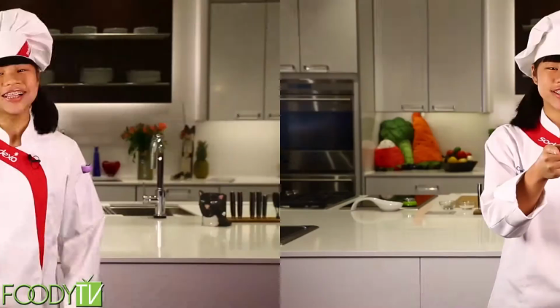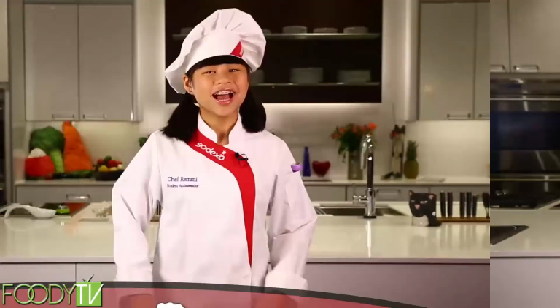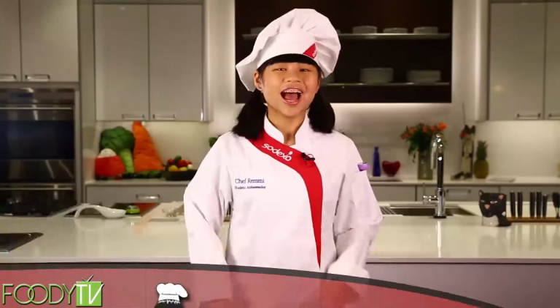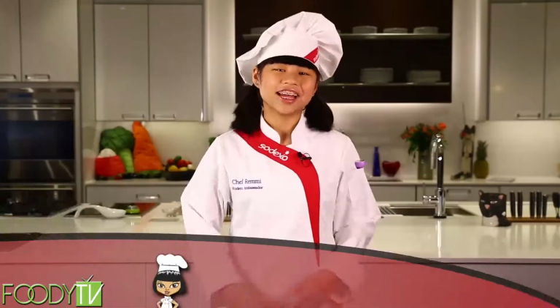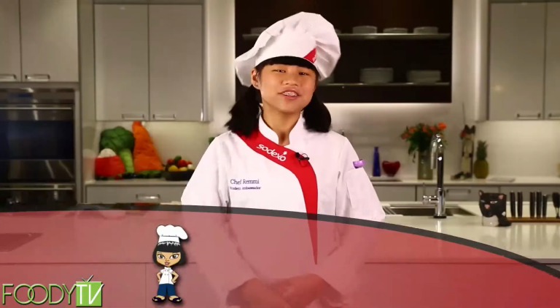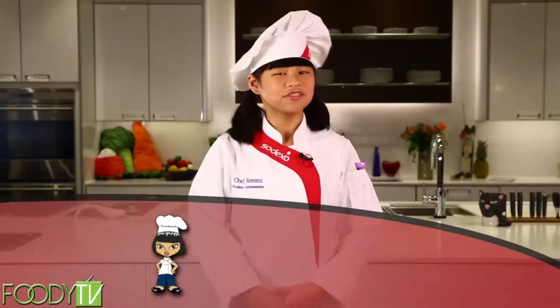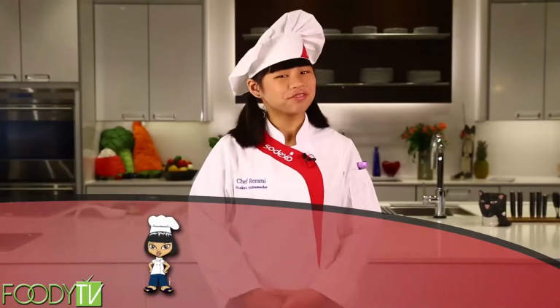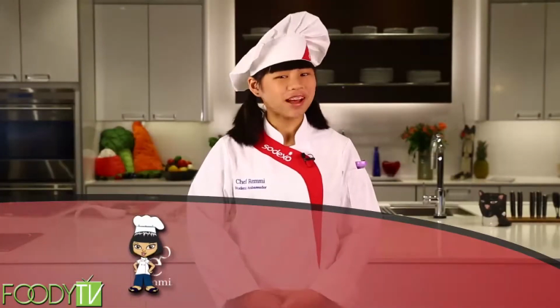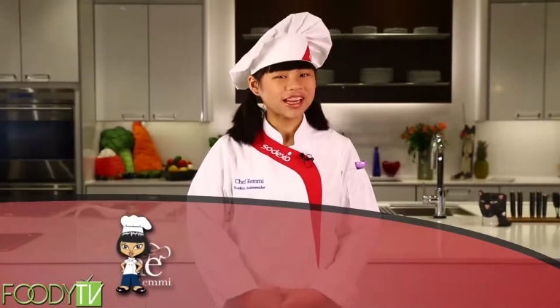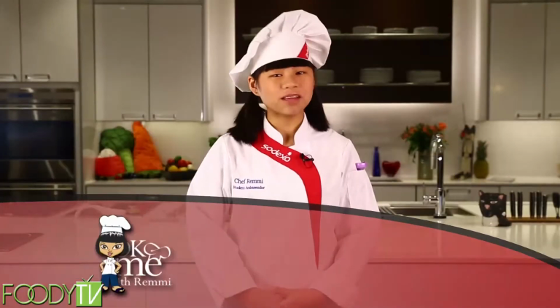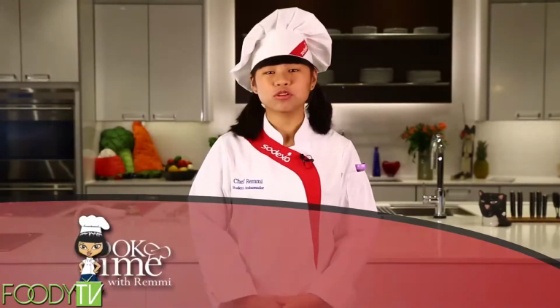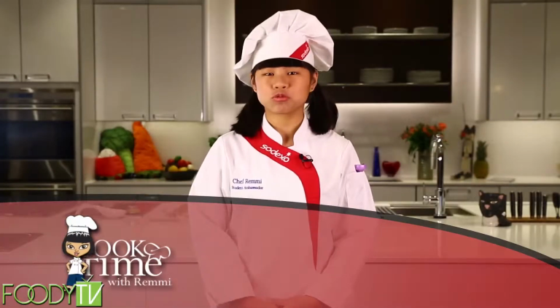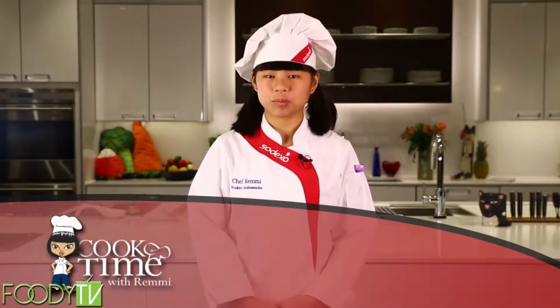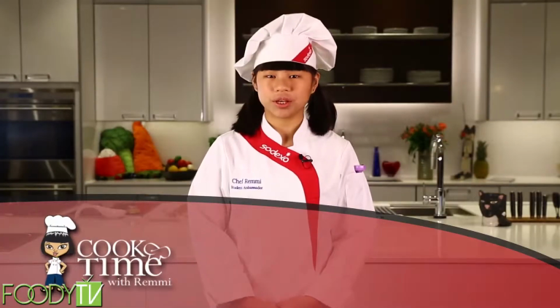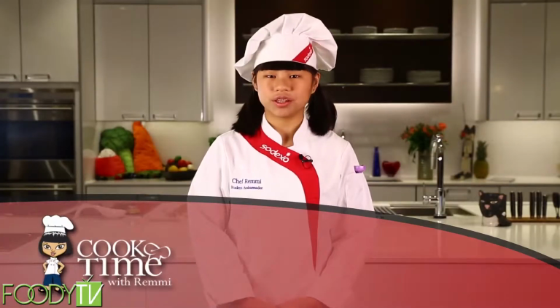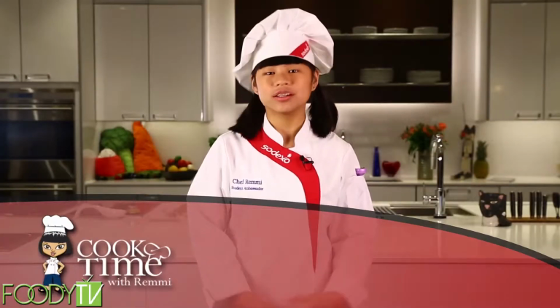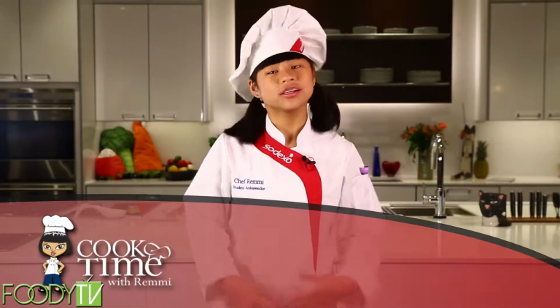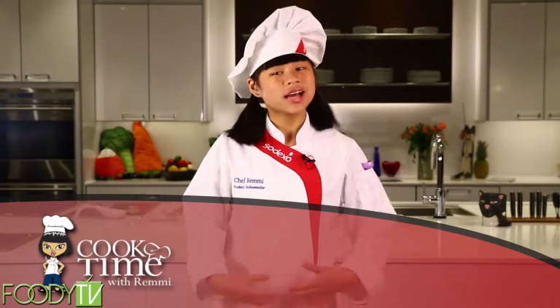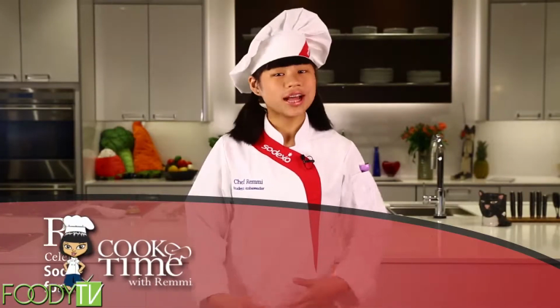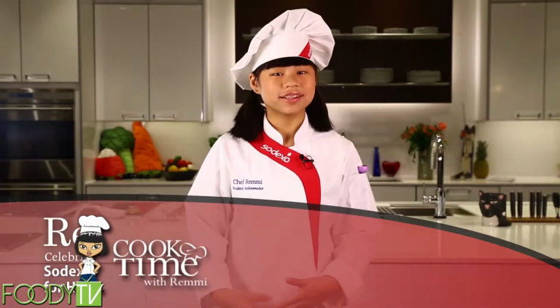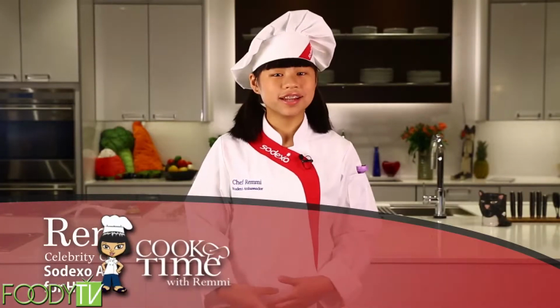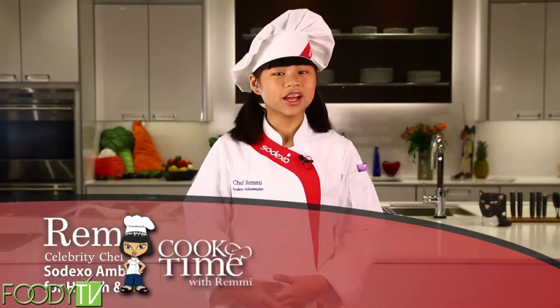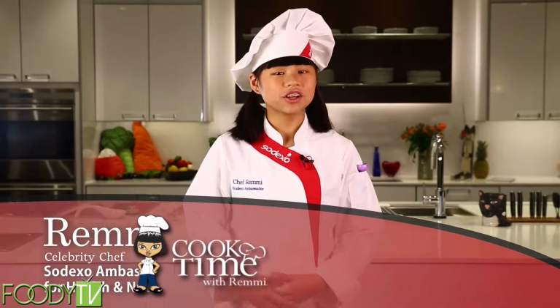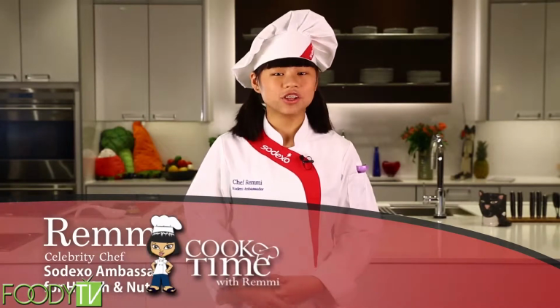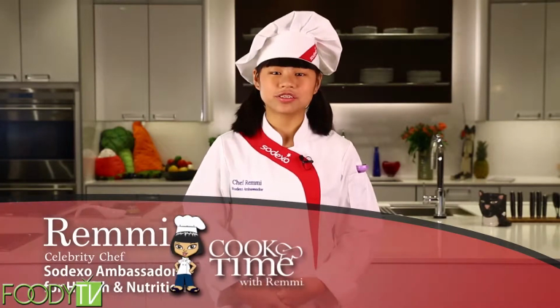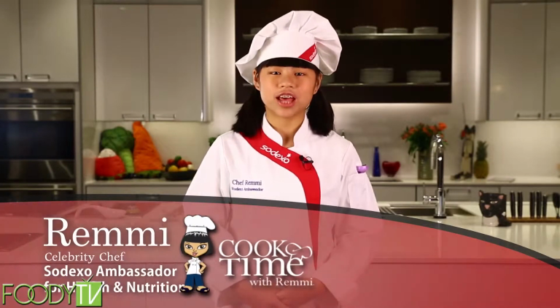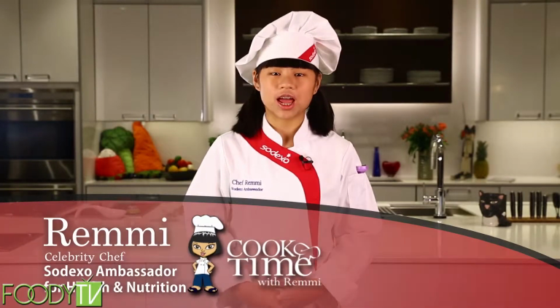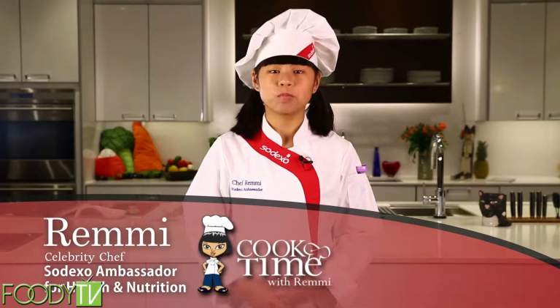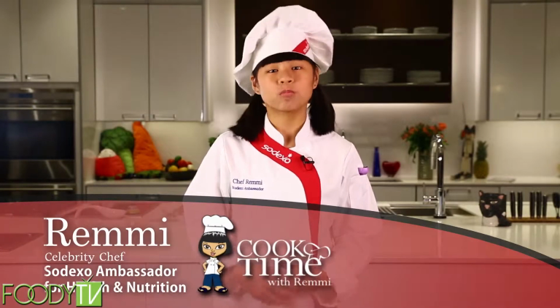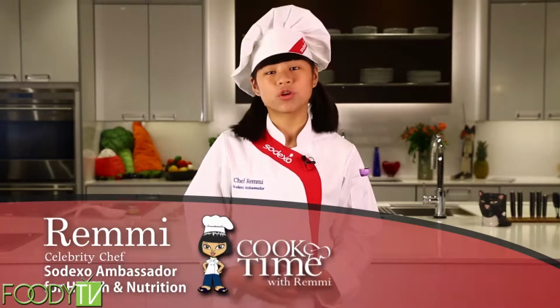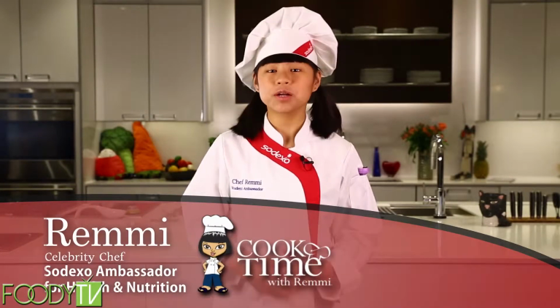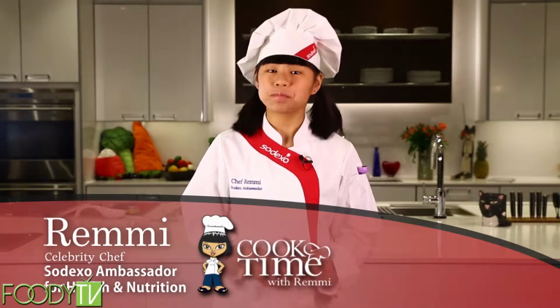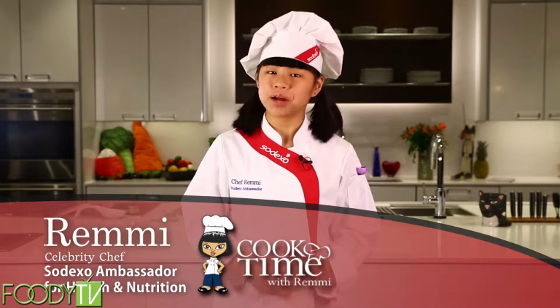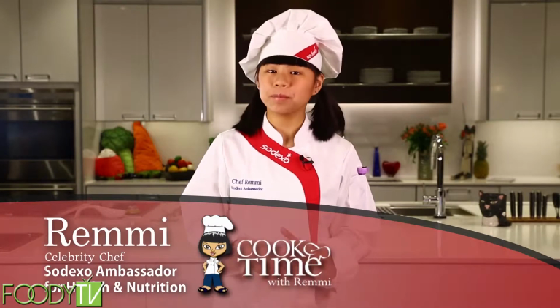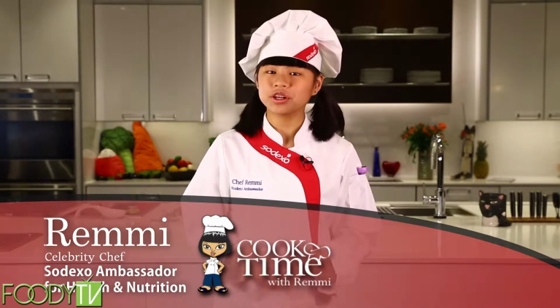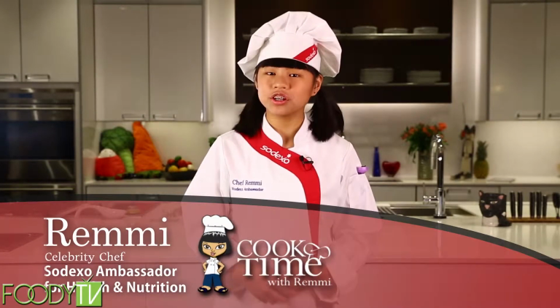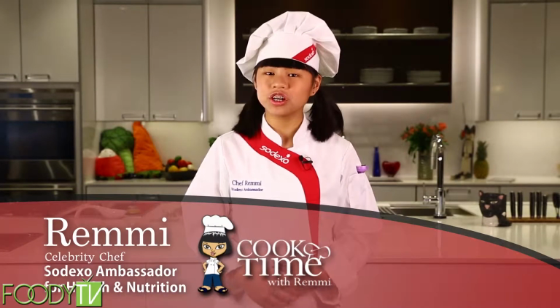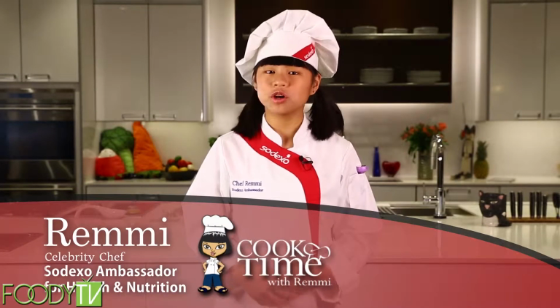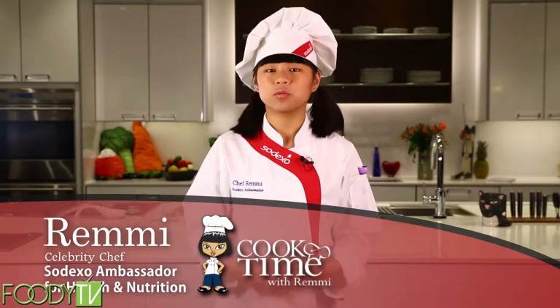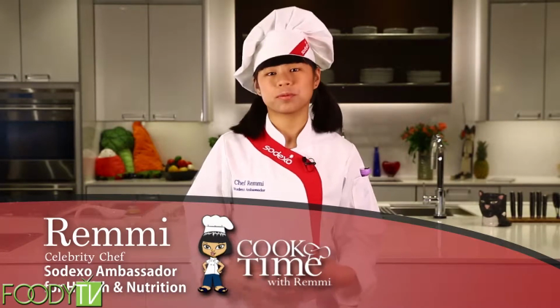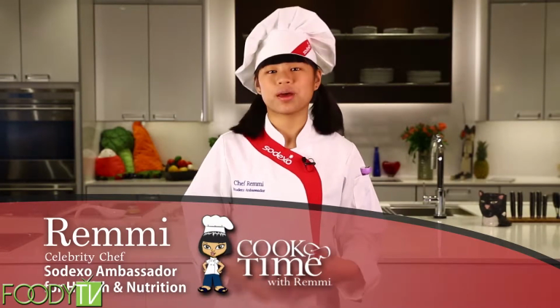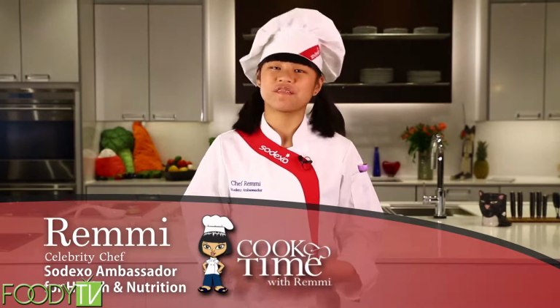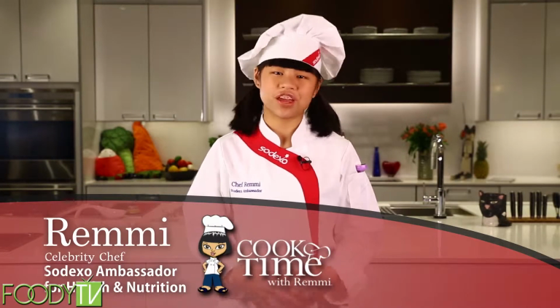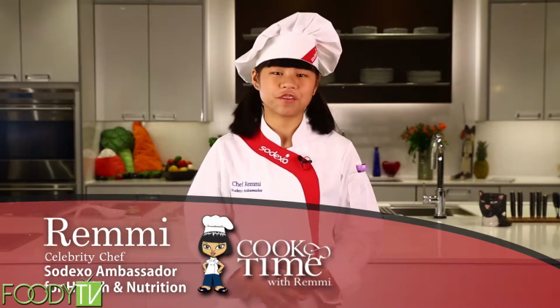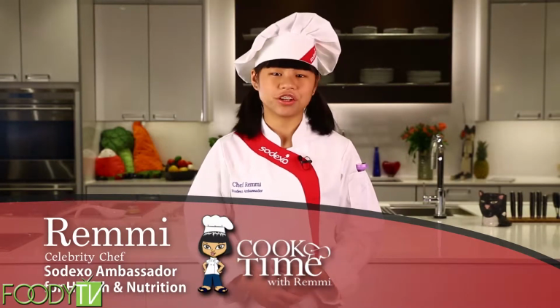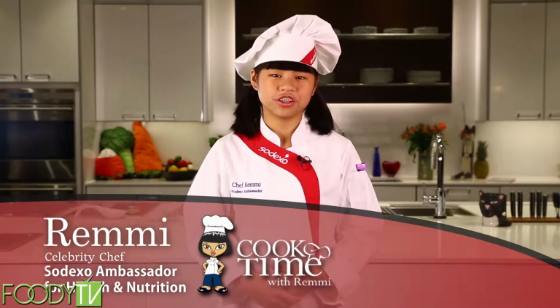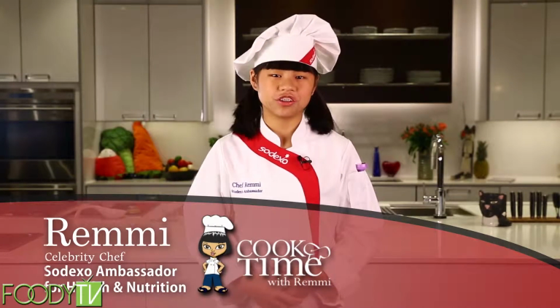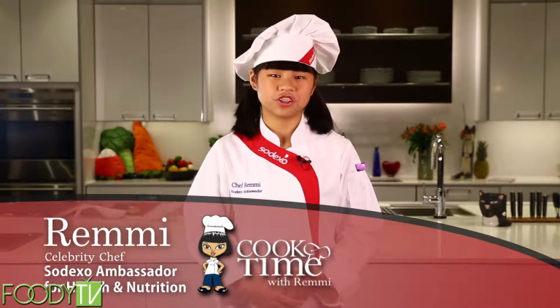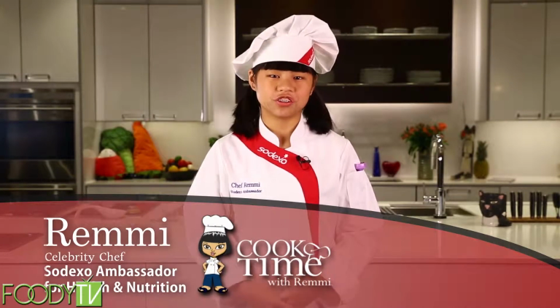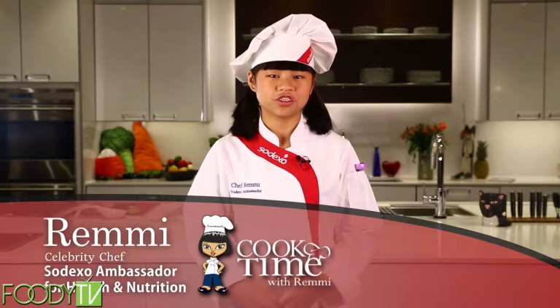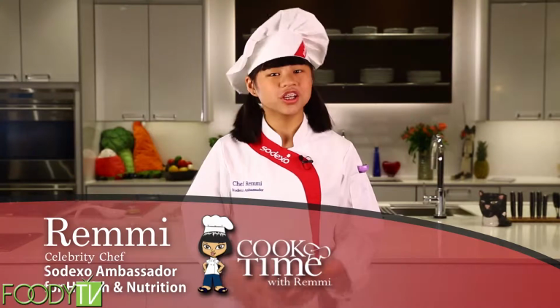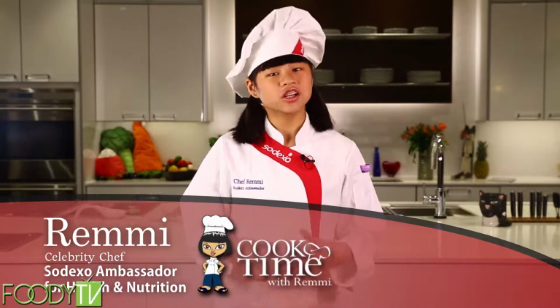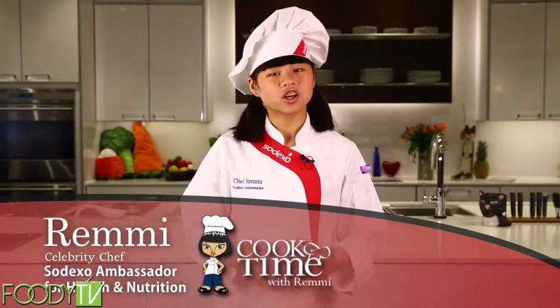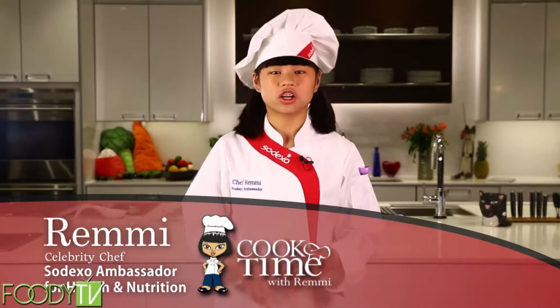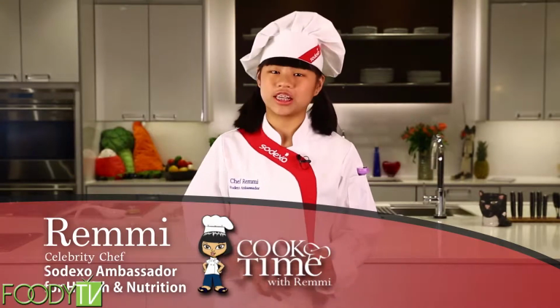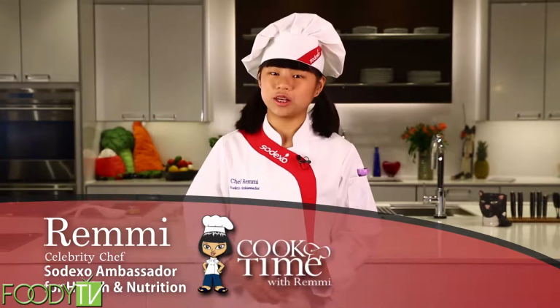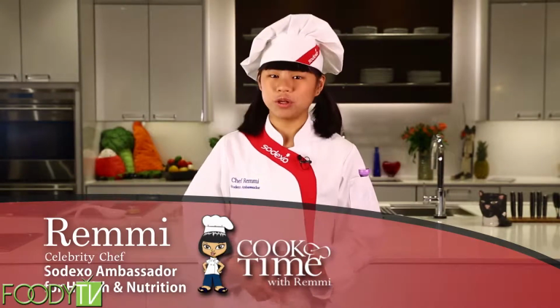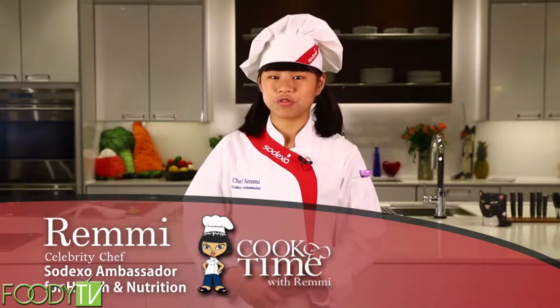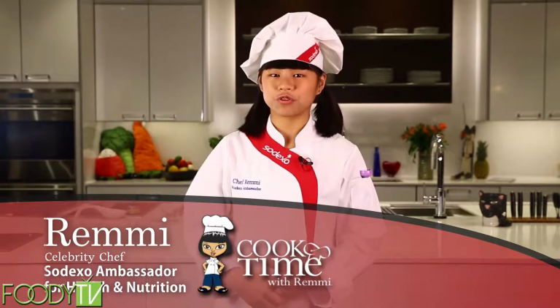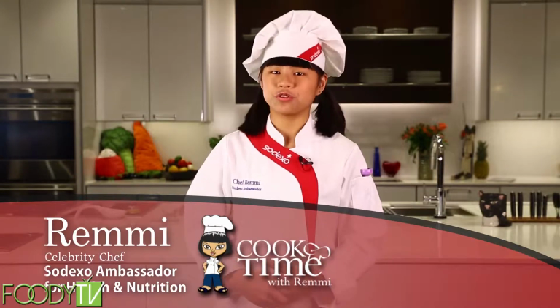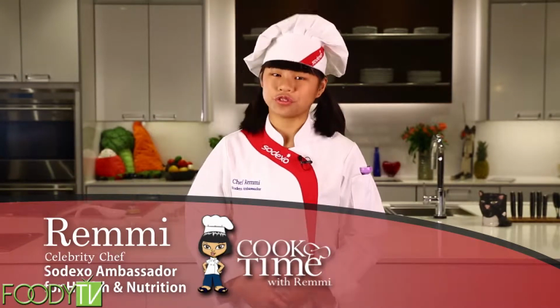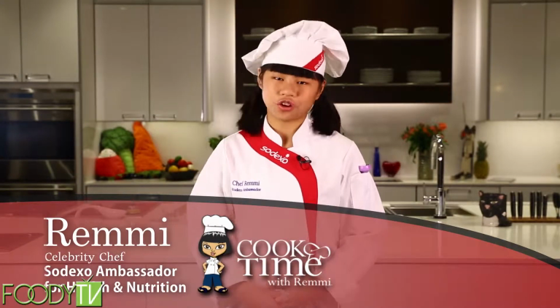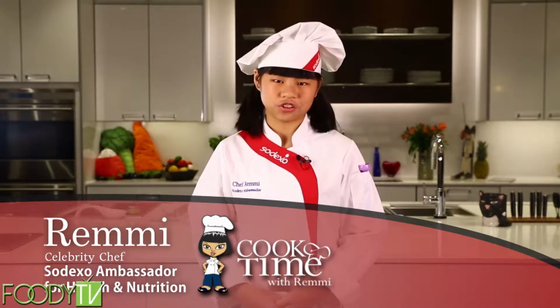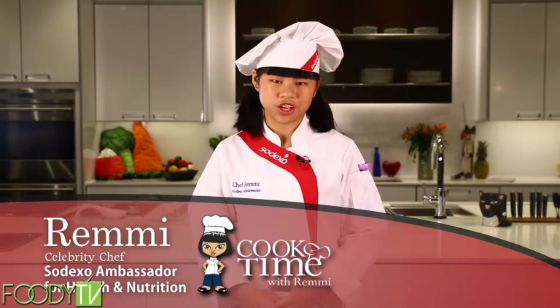Hi, my name is Remy, and today on Cook Time, we're going to prep and cook one of my favorite dishes called kiwi fruit salsa.